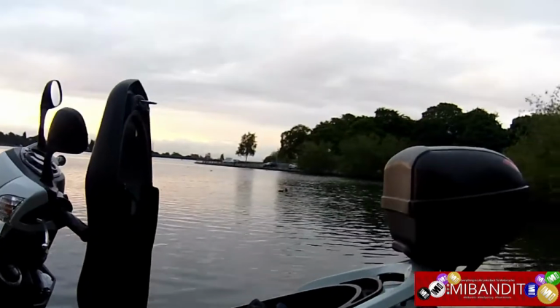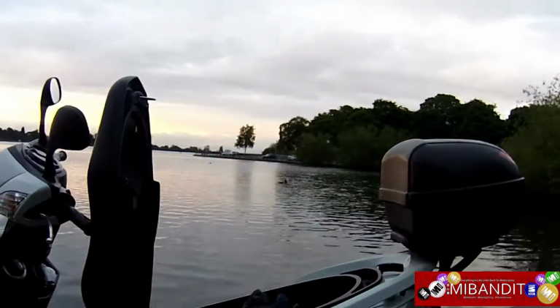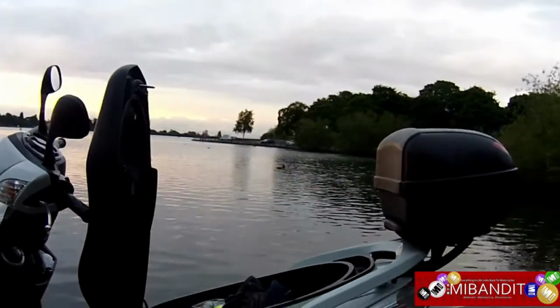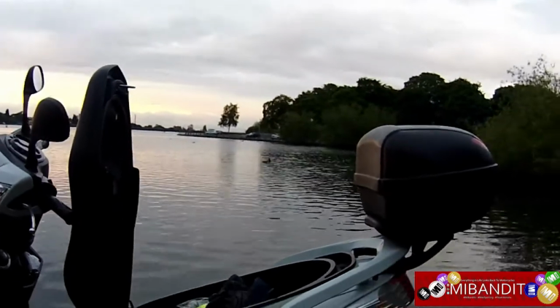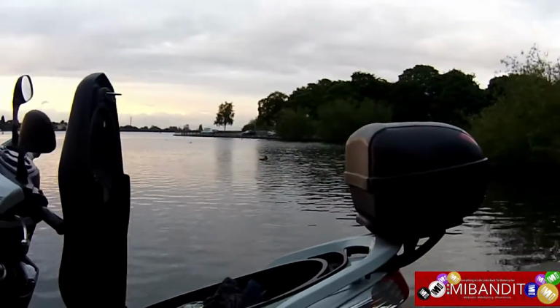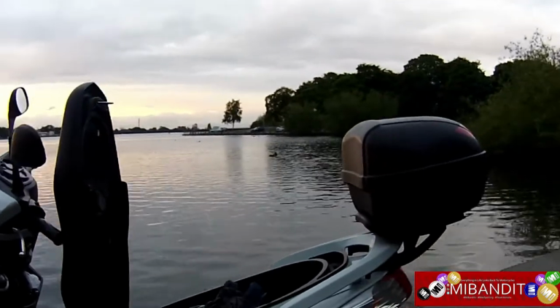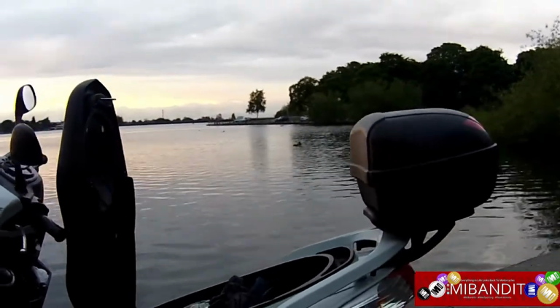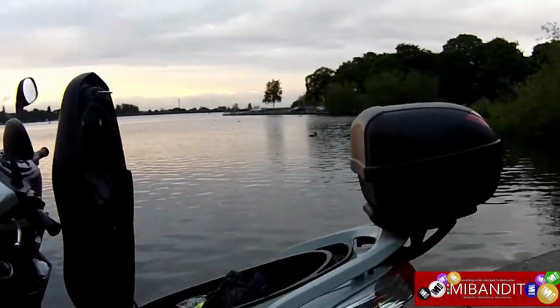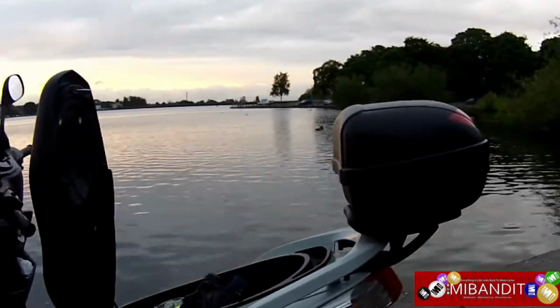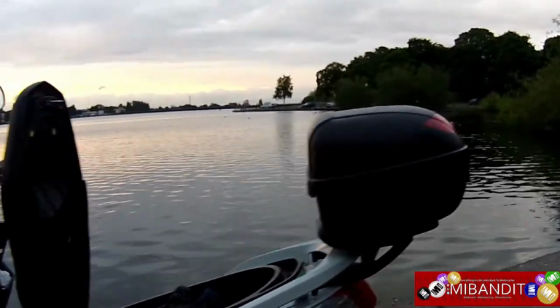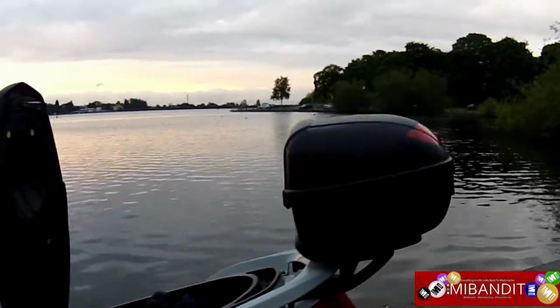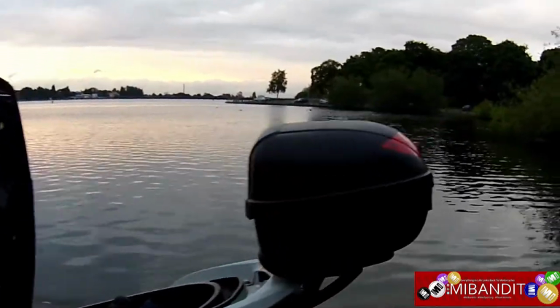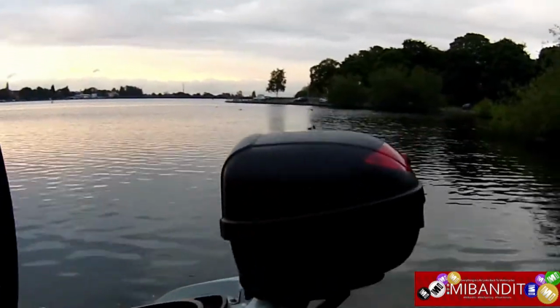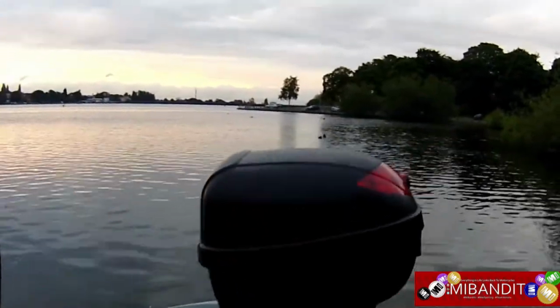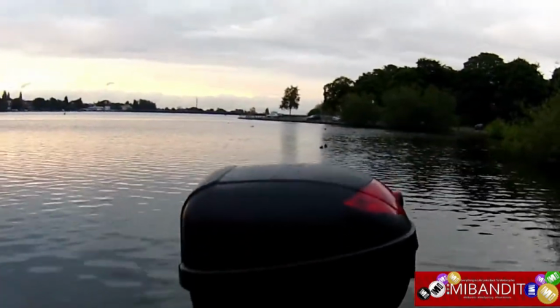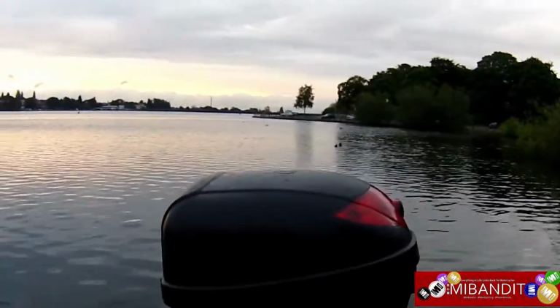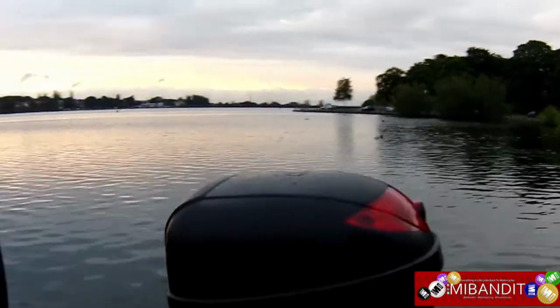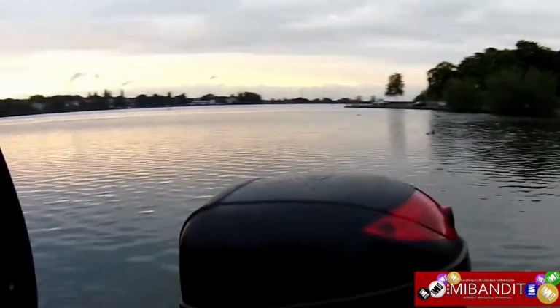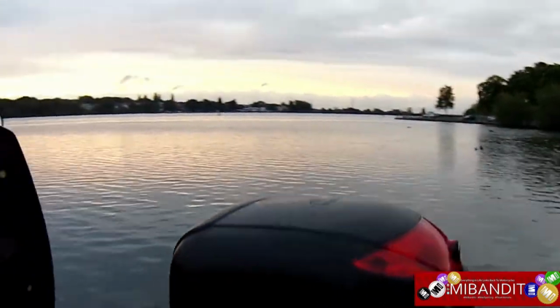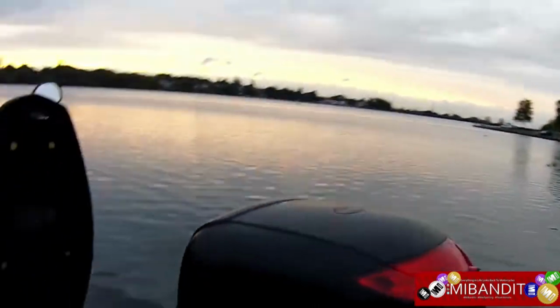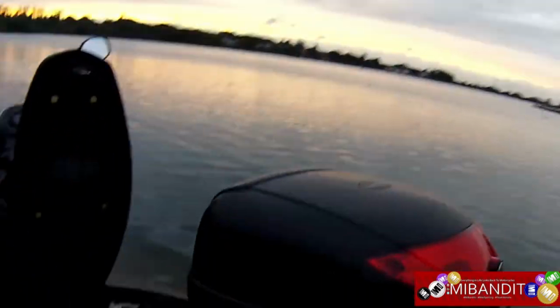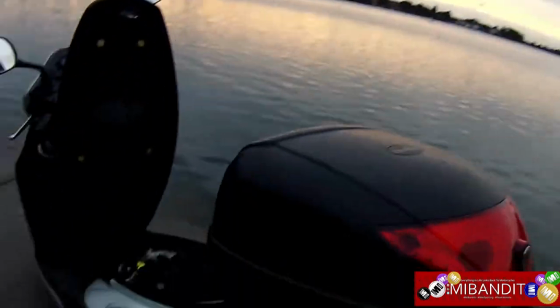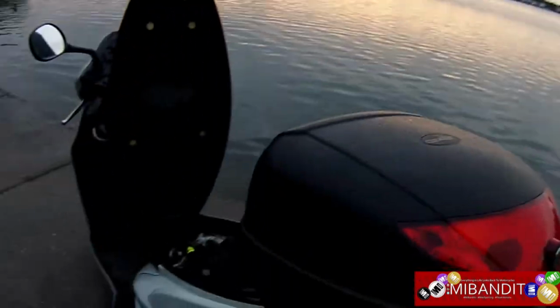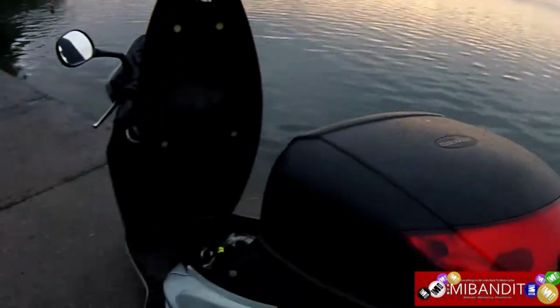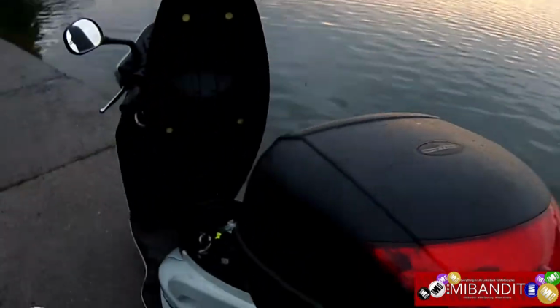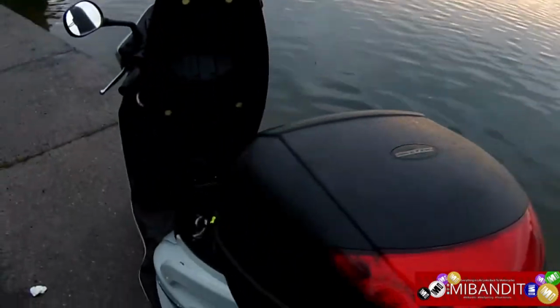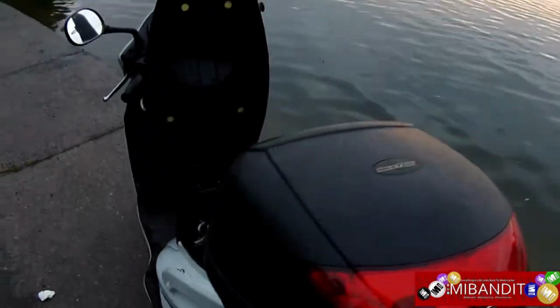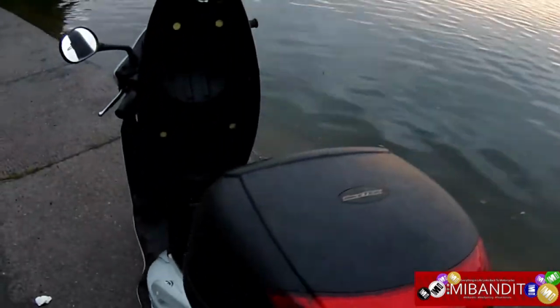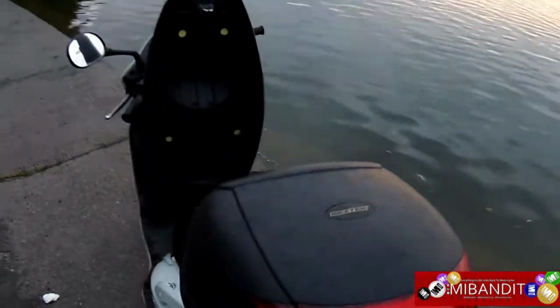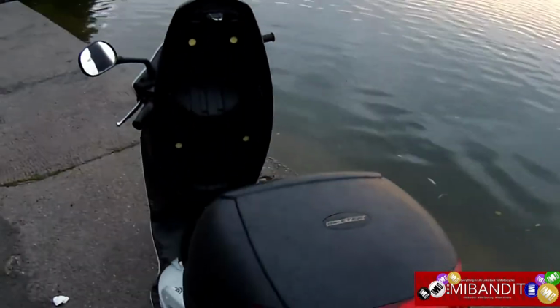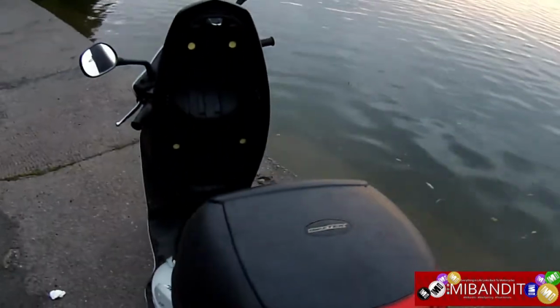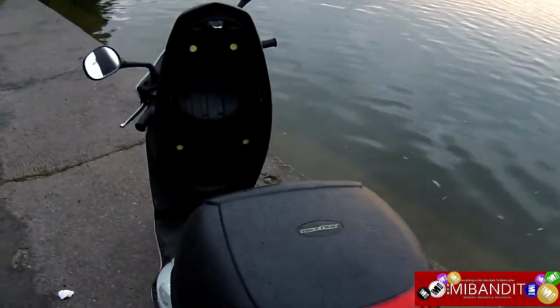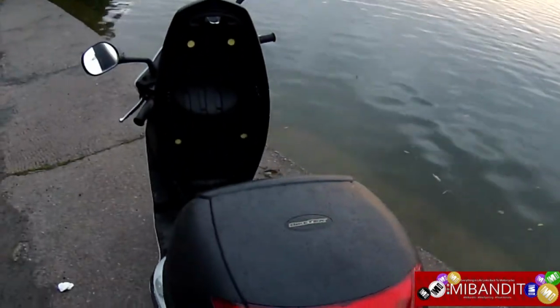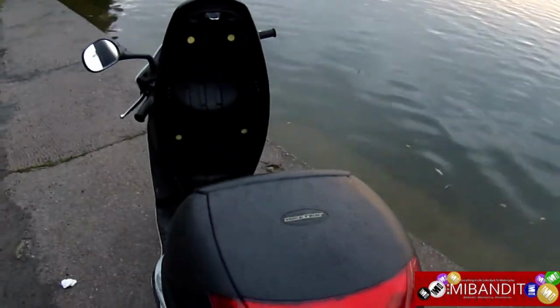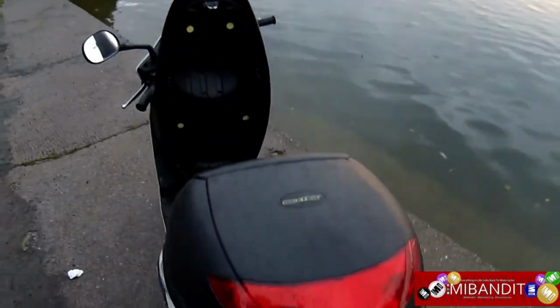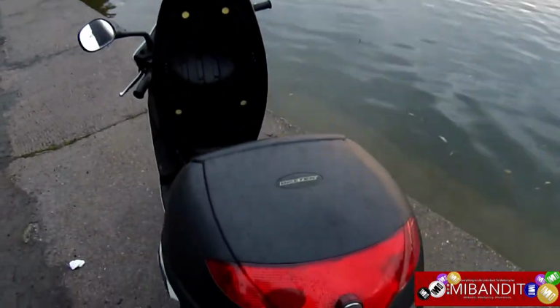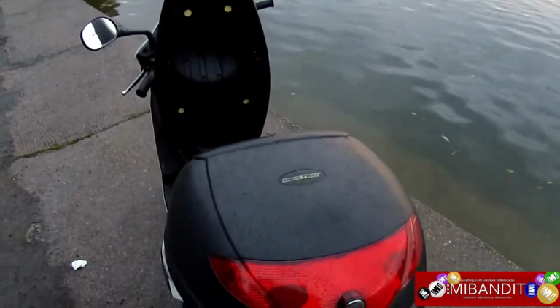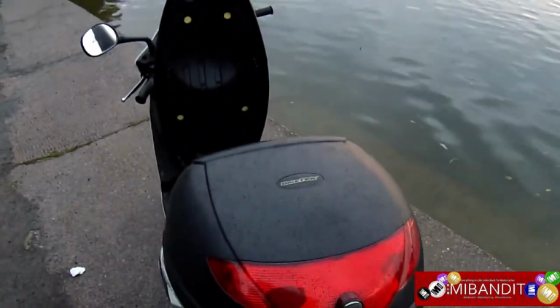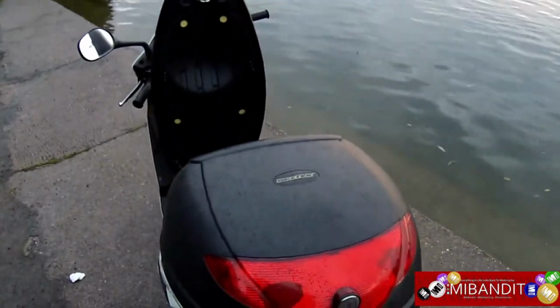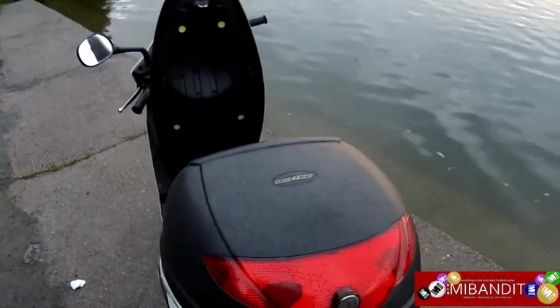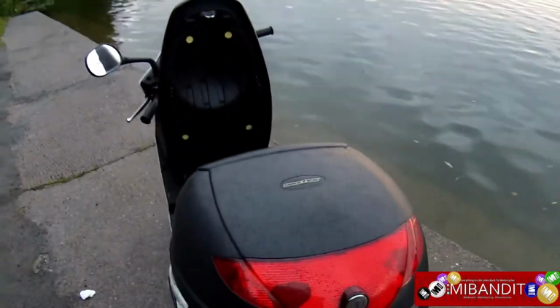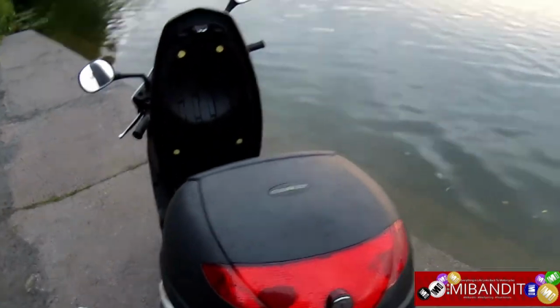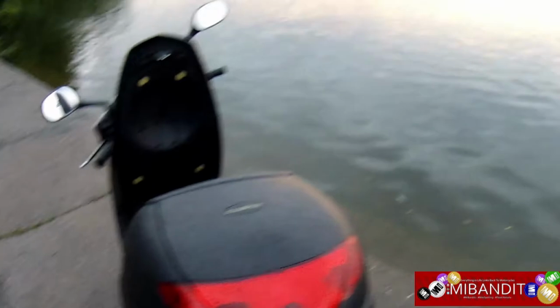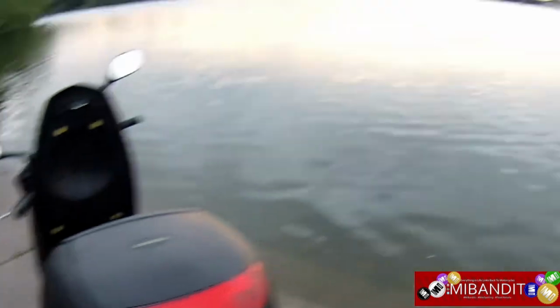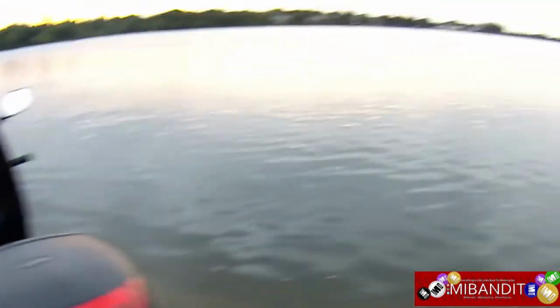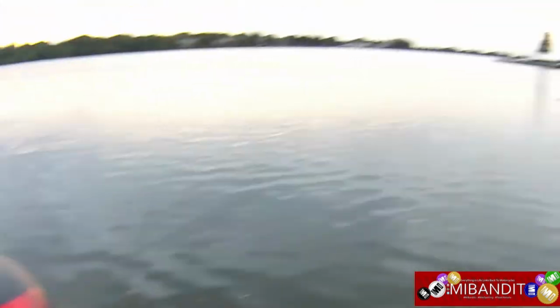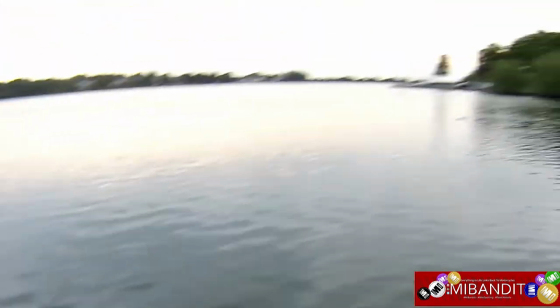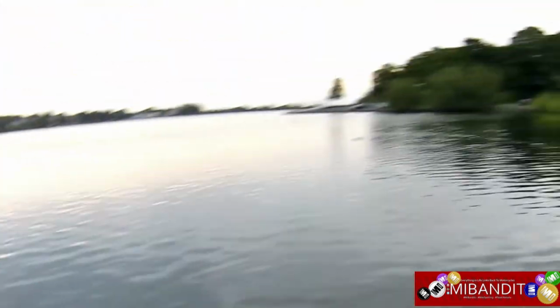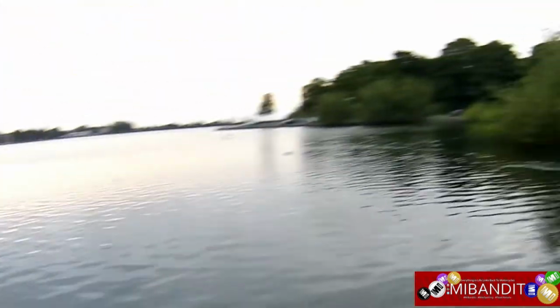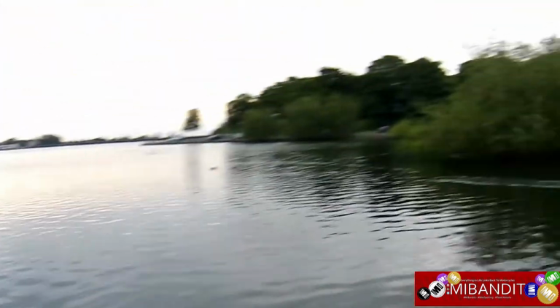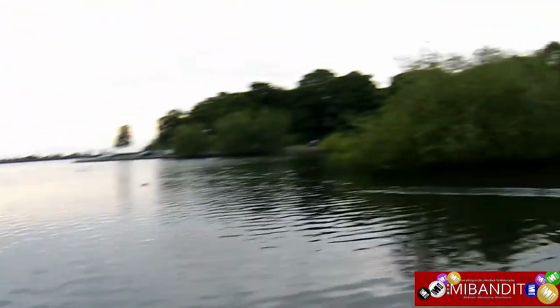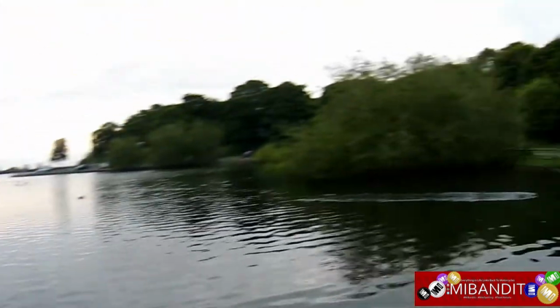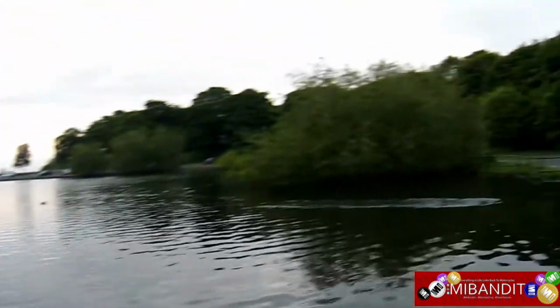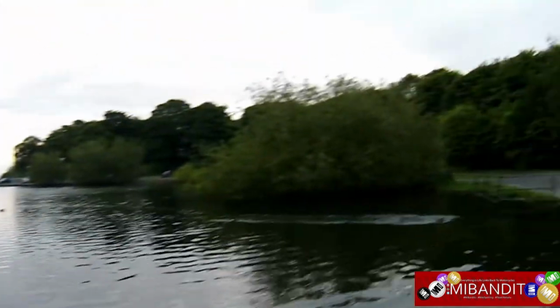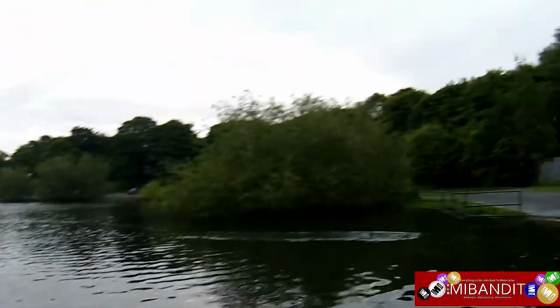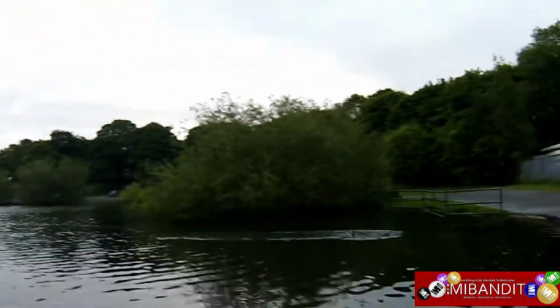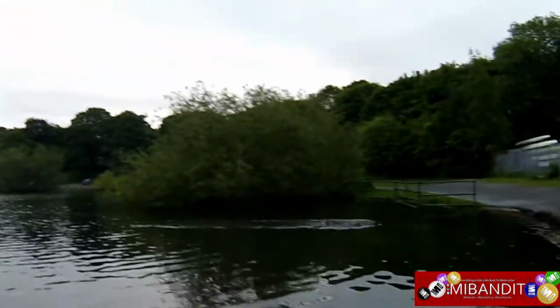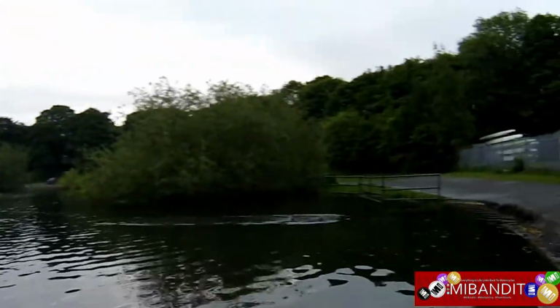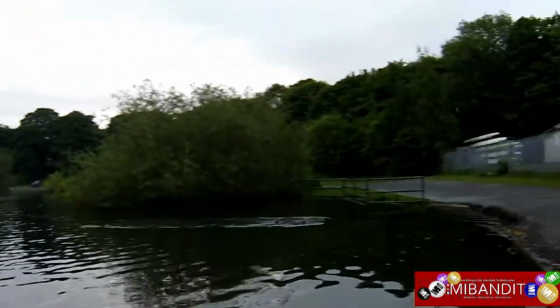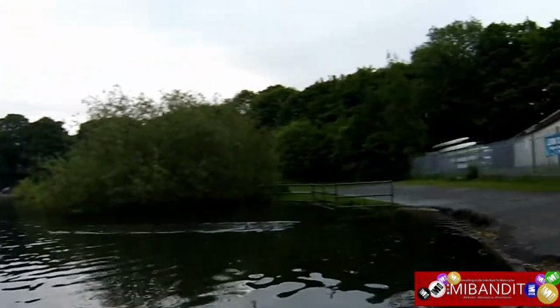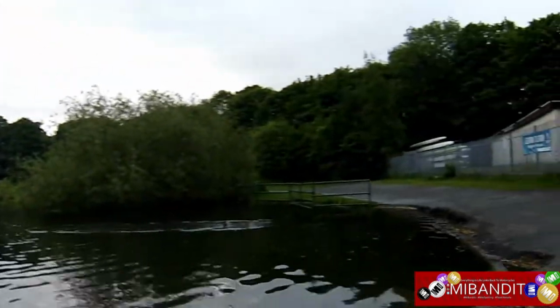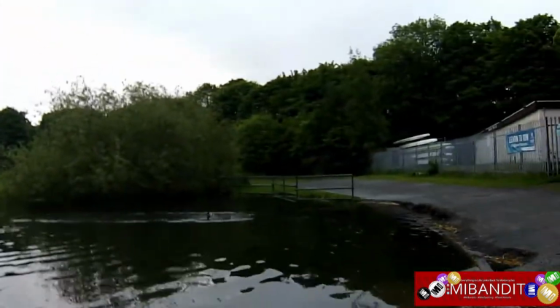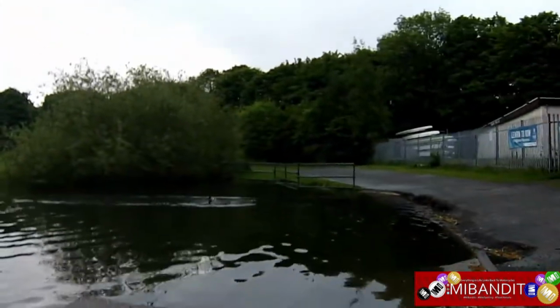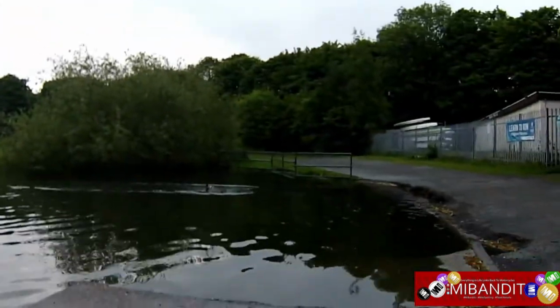I would easily buy another one if I wanted a commuter. It's small, cheap, friendly, easy to use, and low maintenance — all of that.